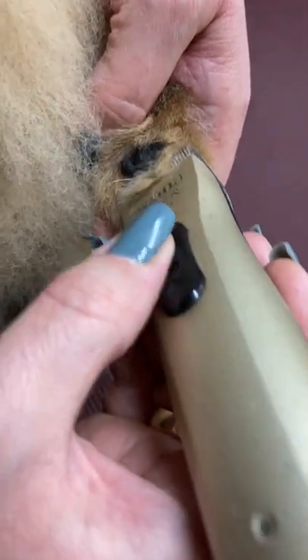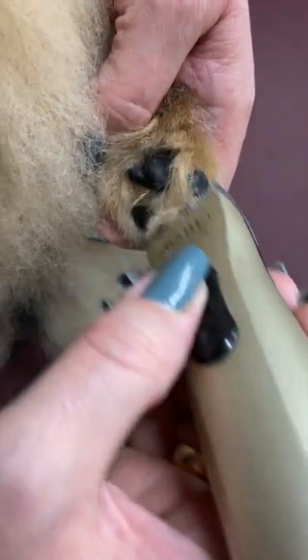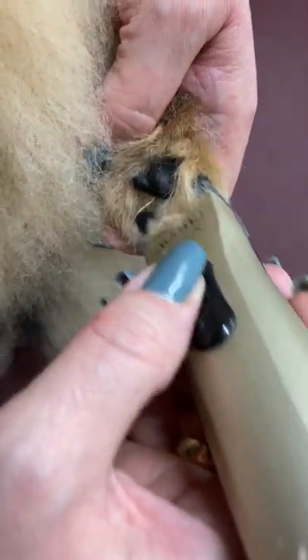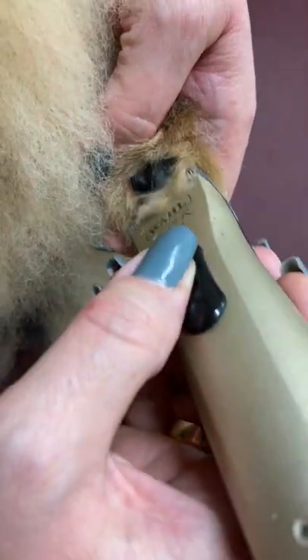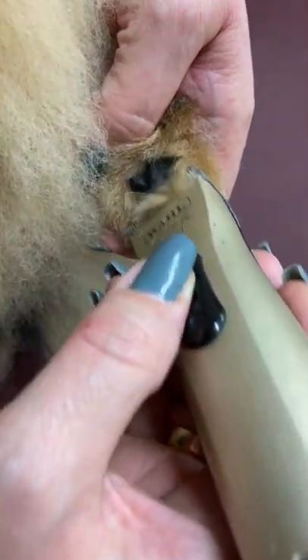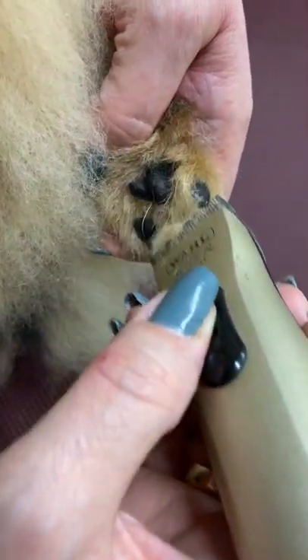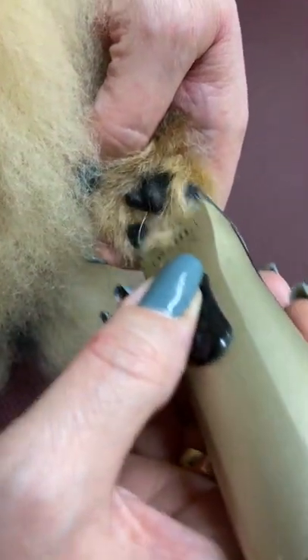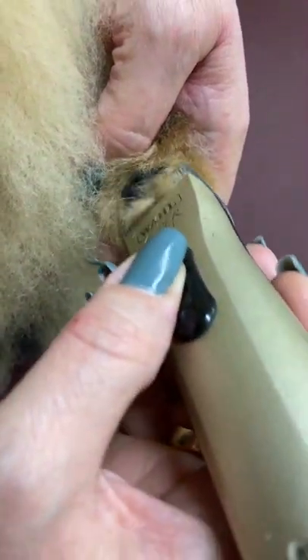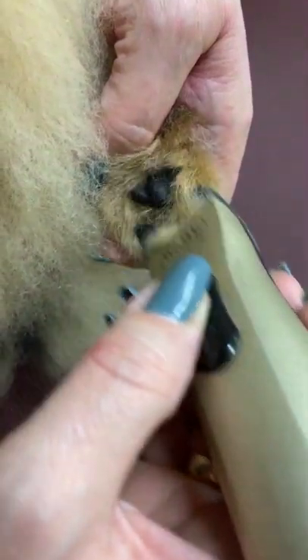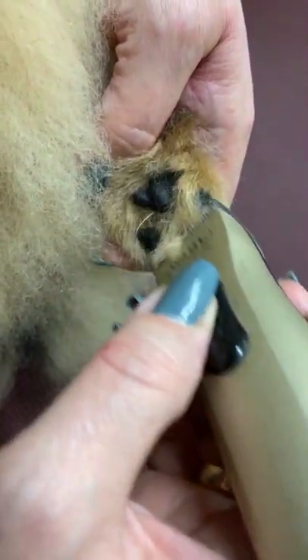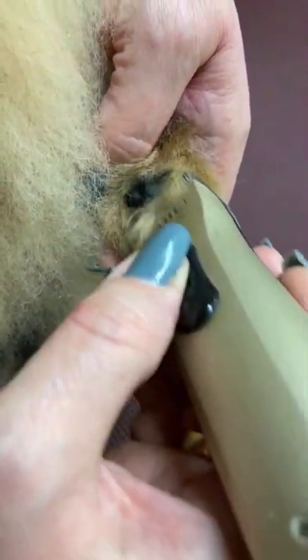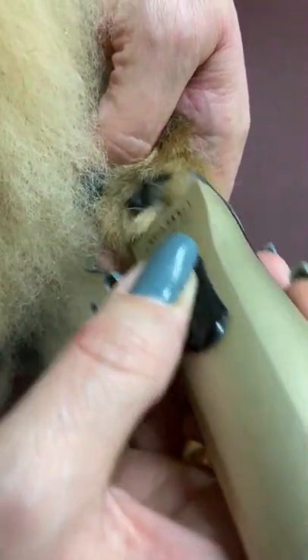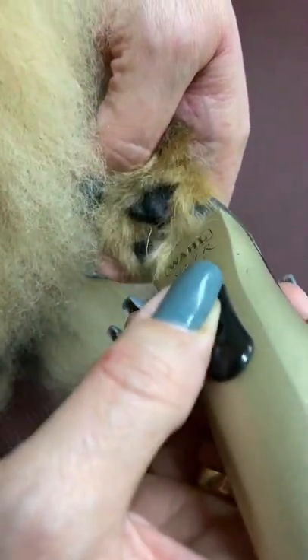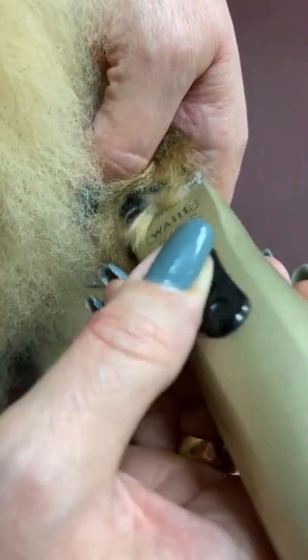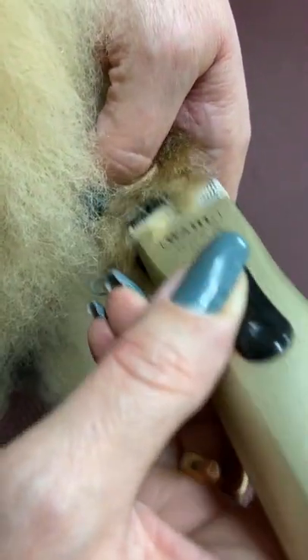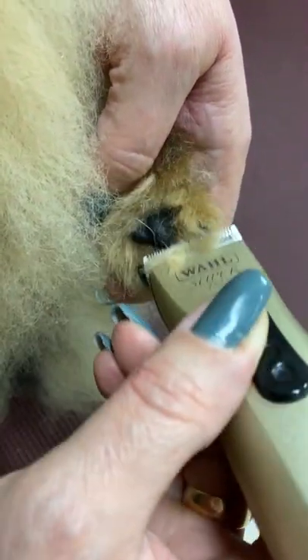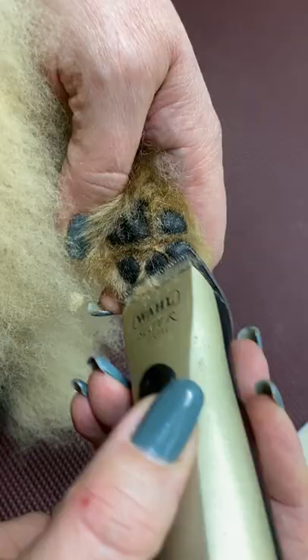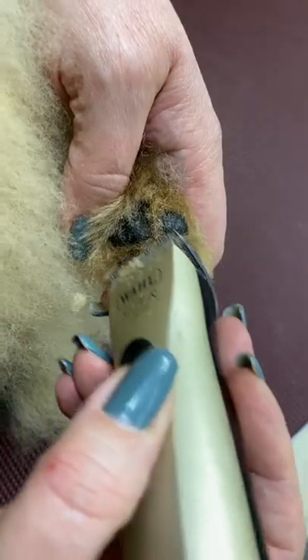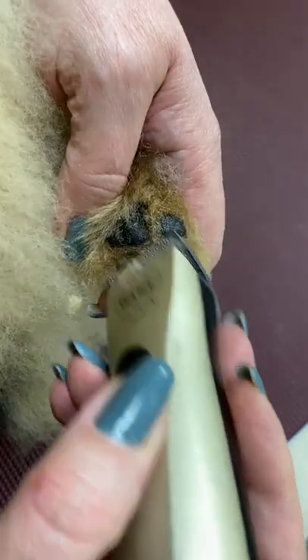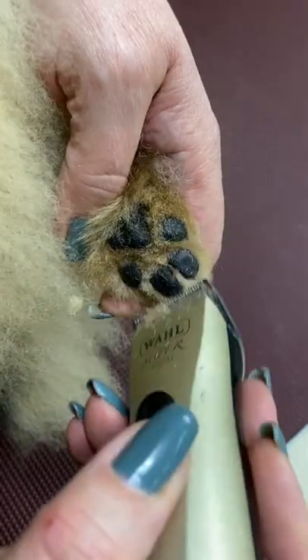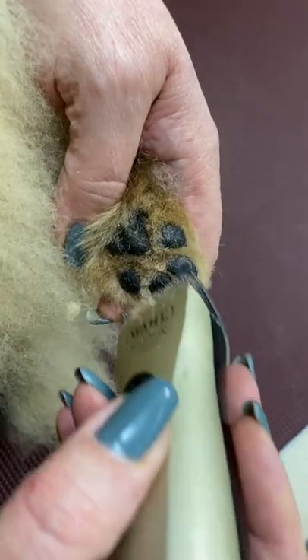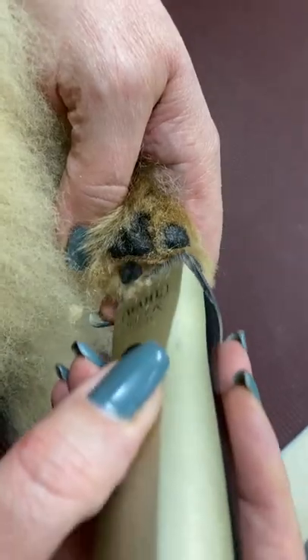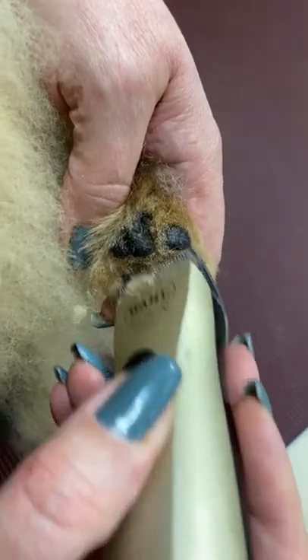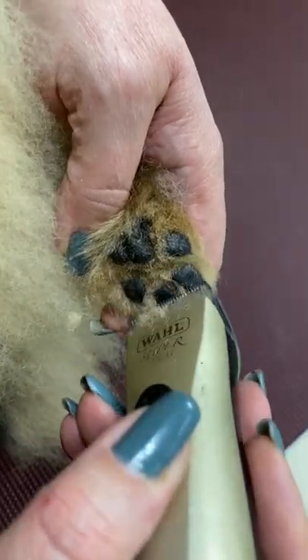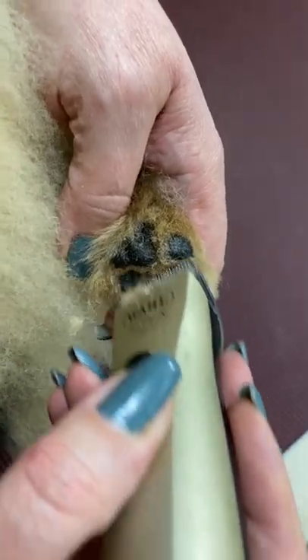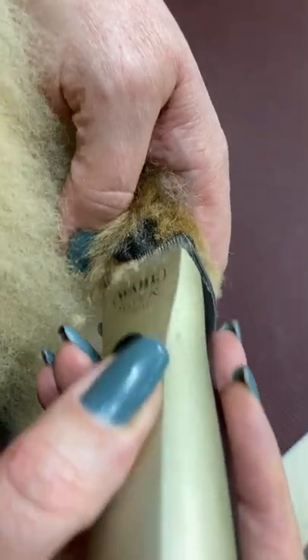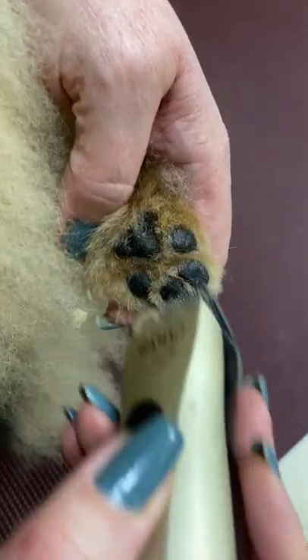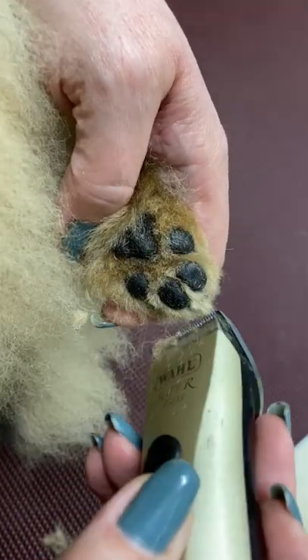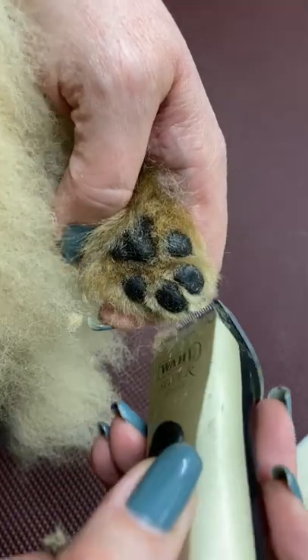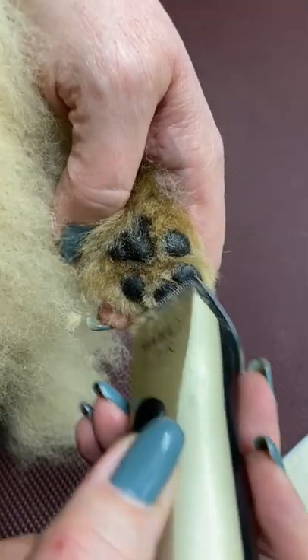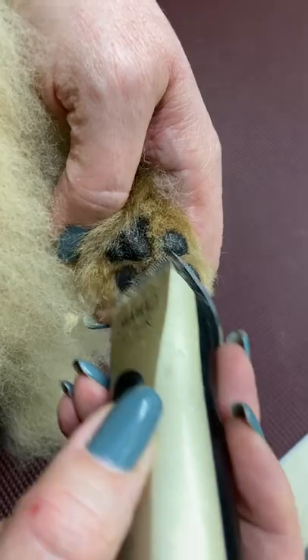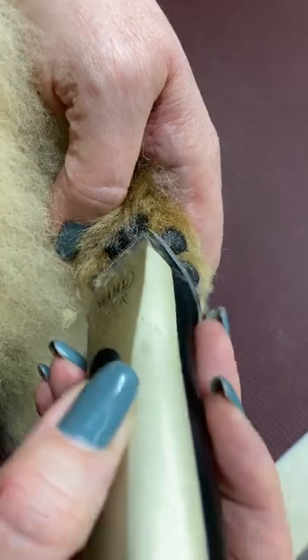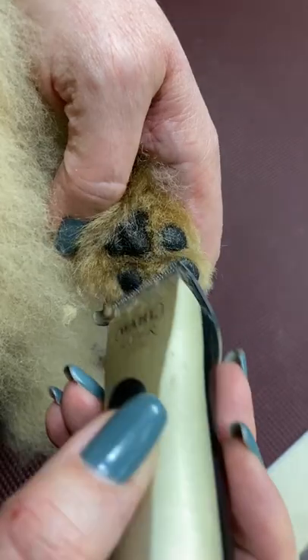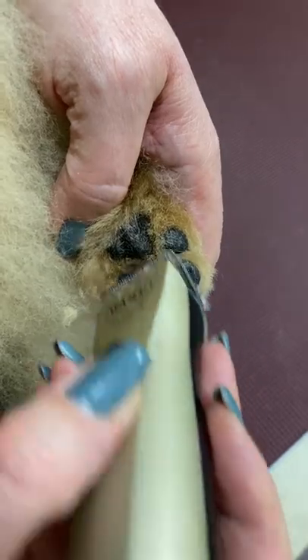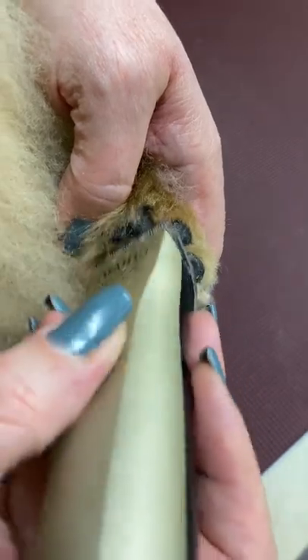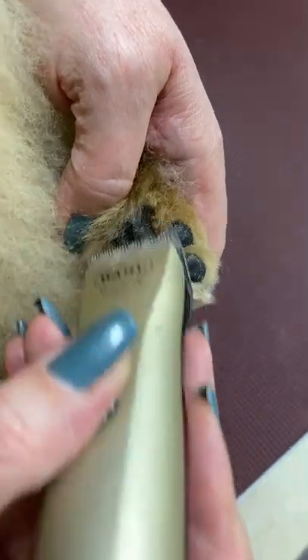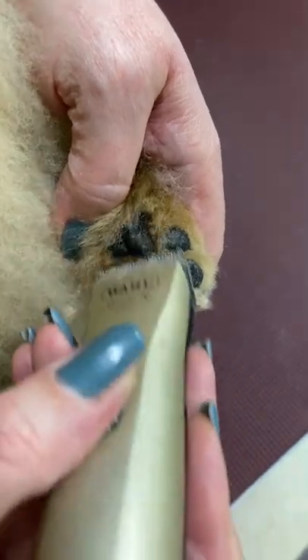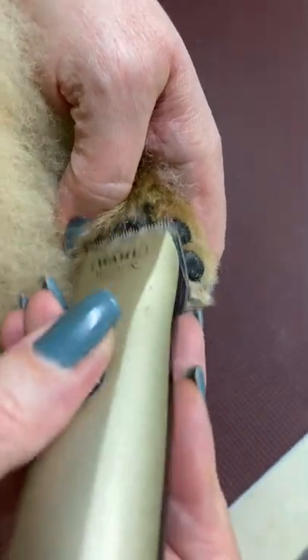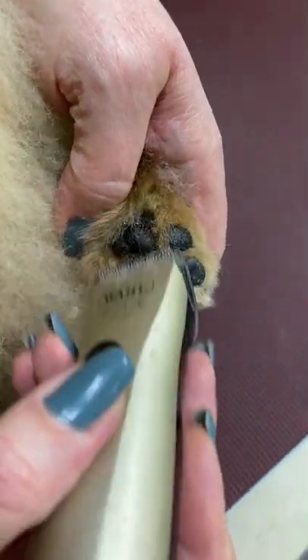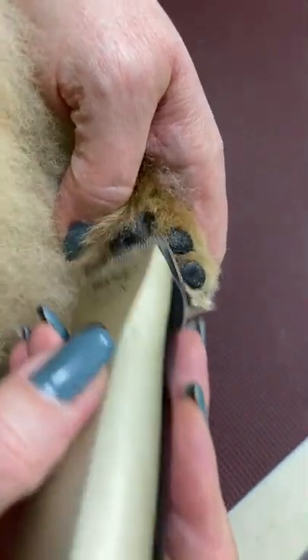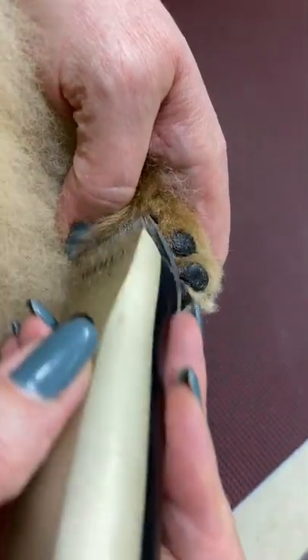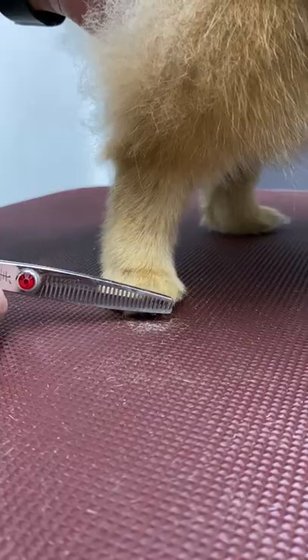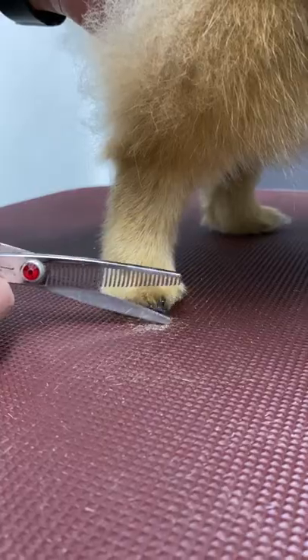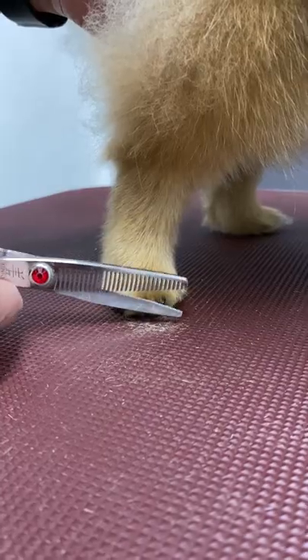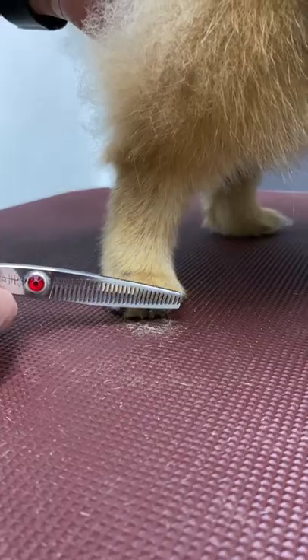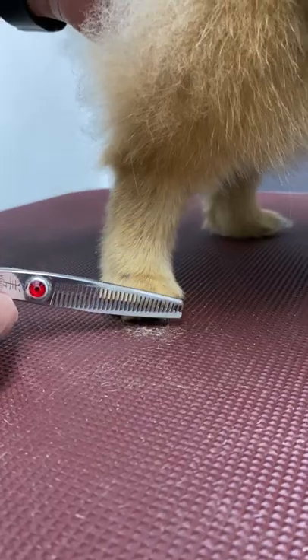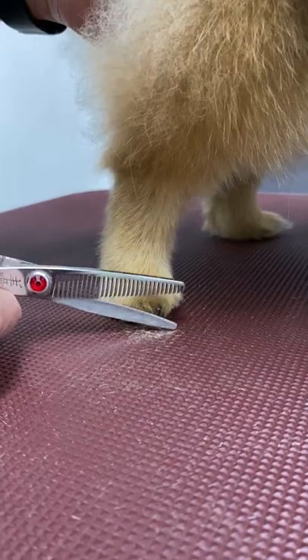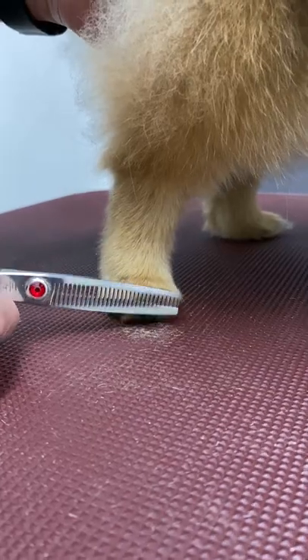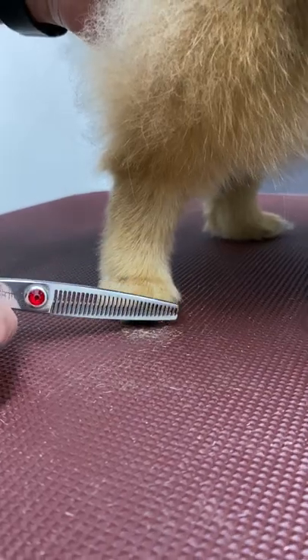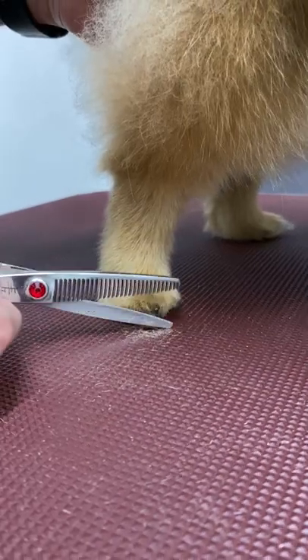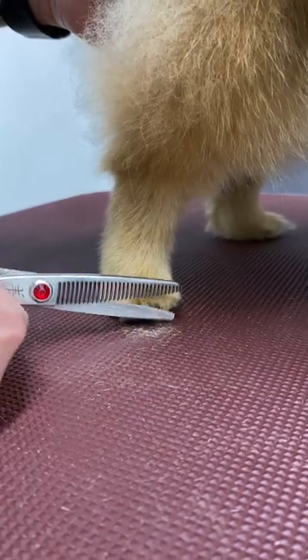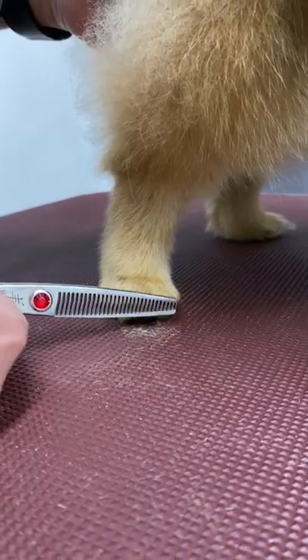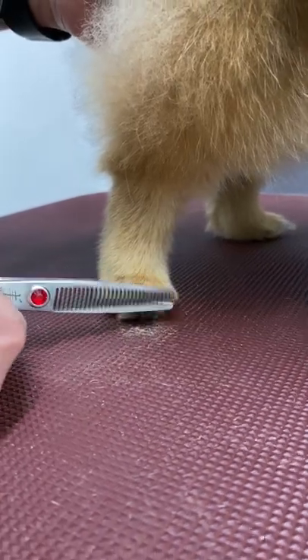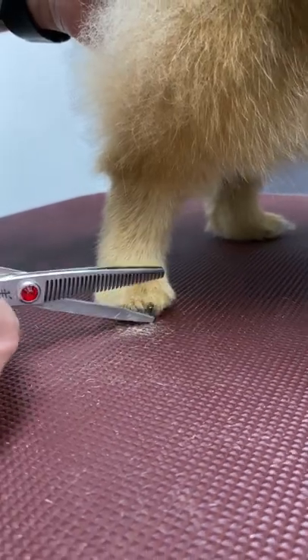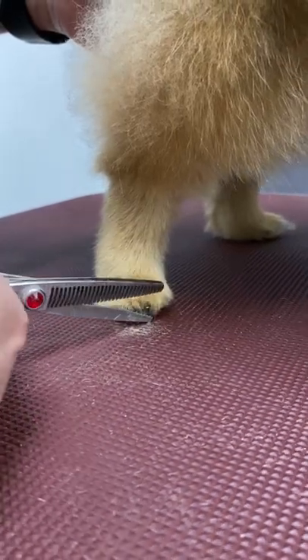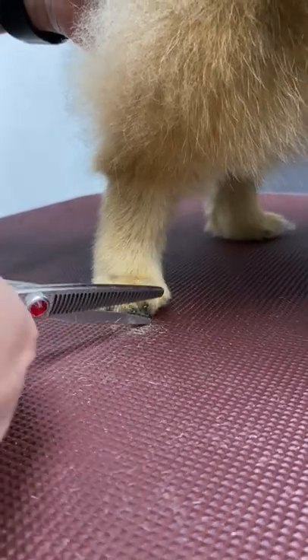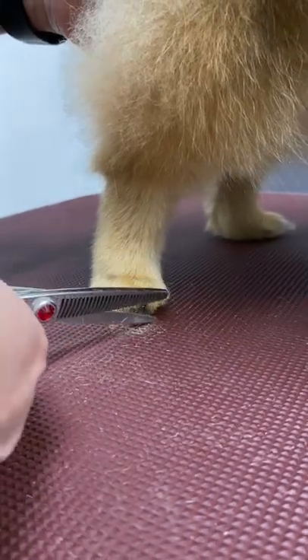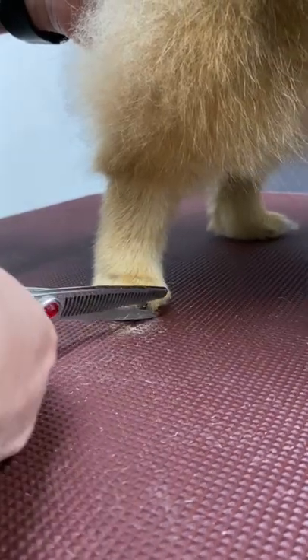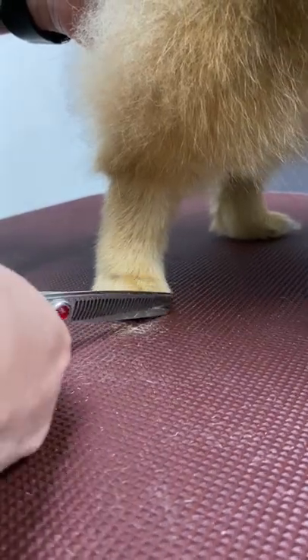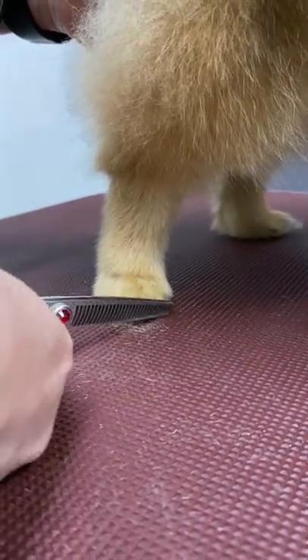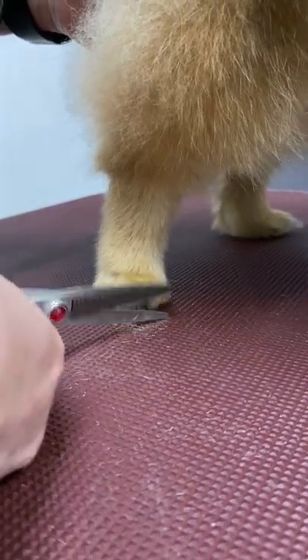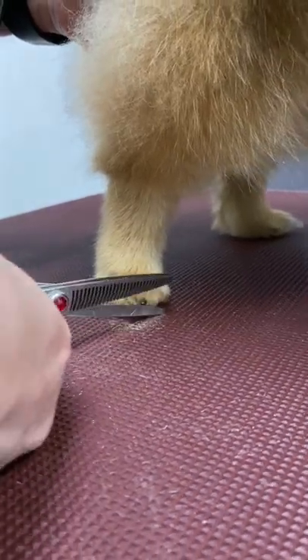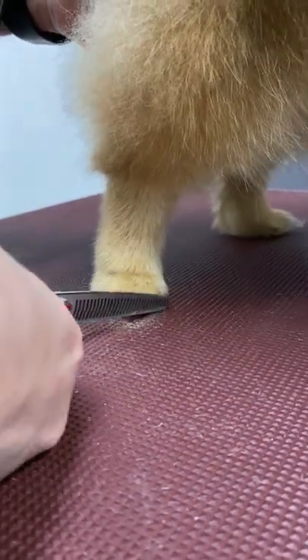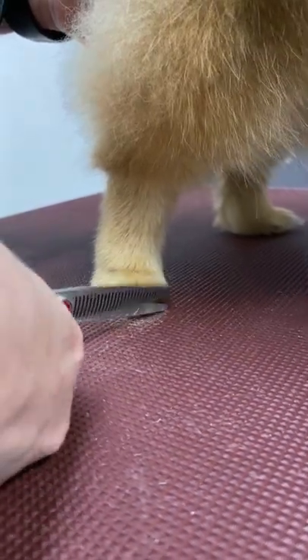Pomeranians are real little guards. They are very vigilant, and in case of danger, they begin to bark sonorously and loudly.